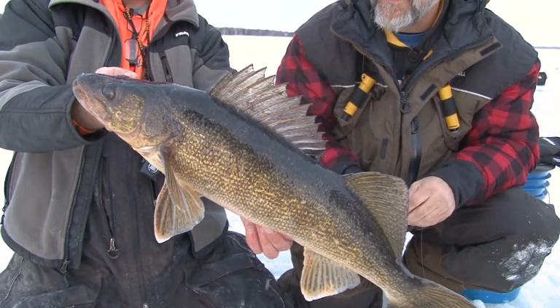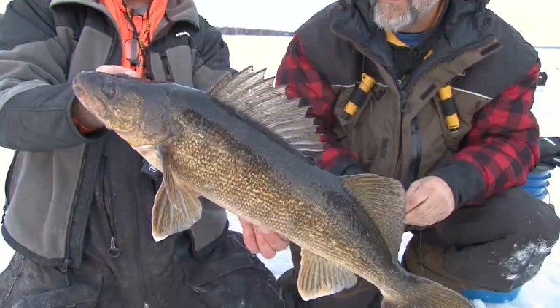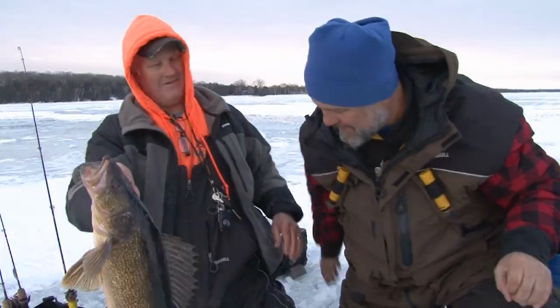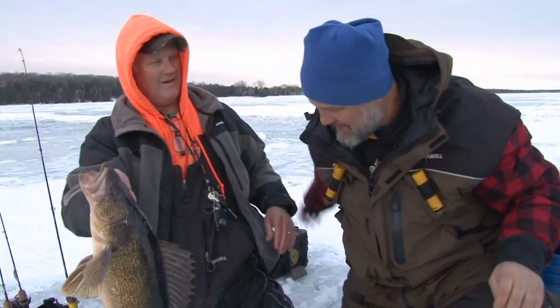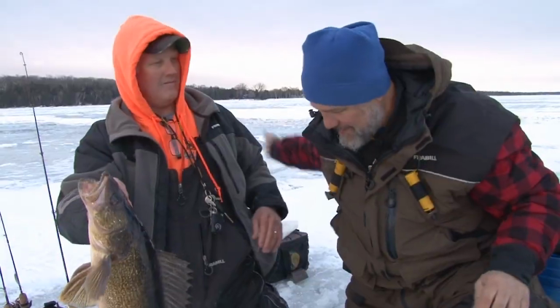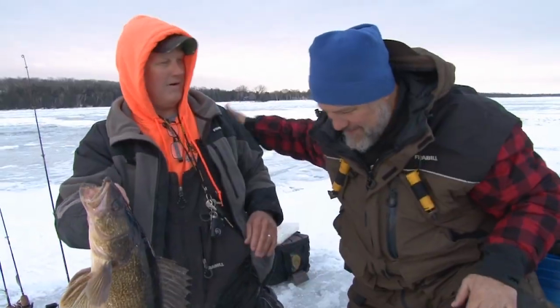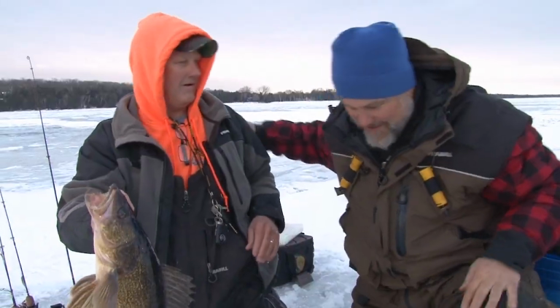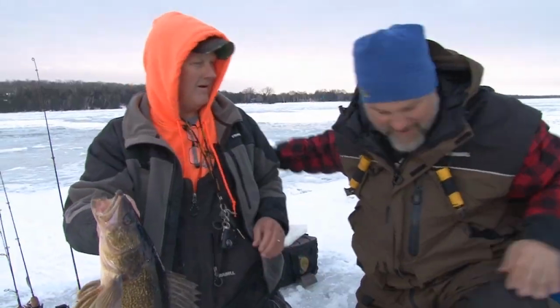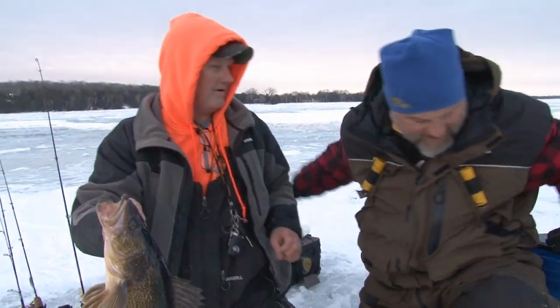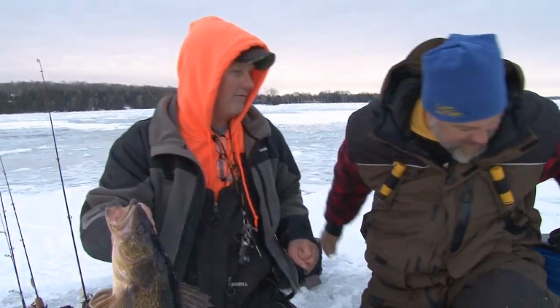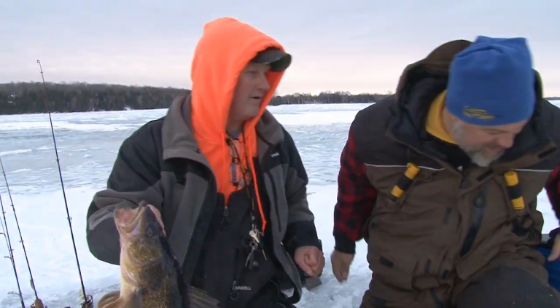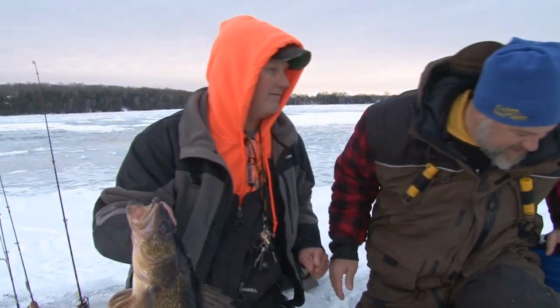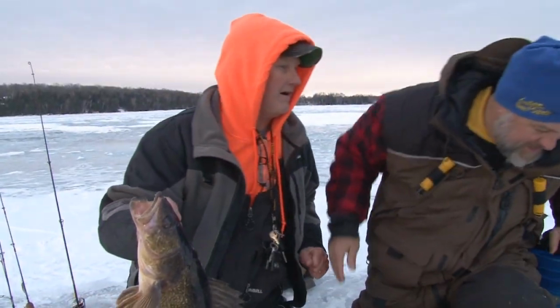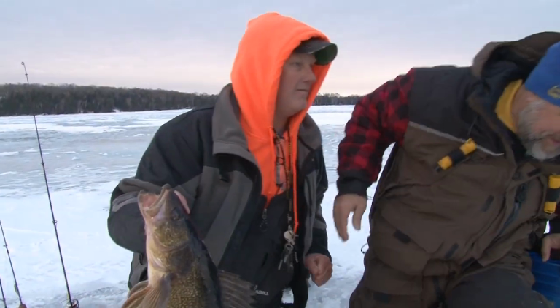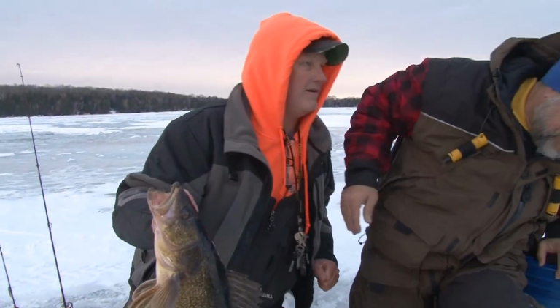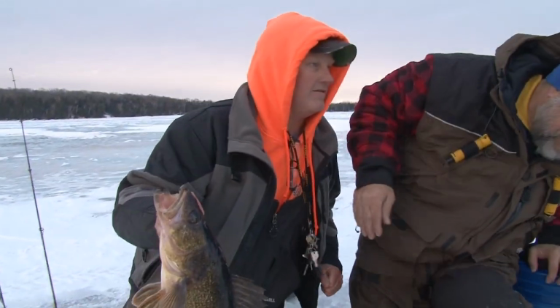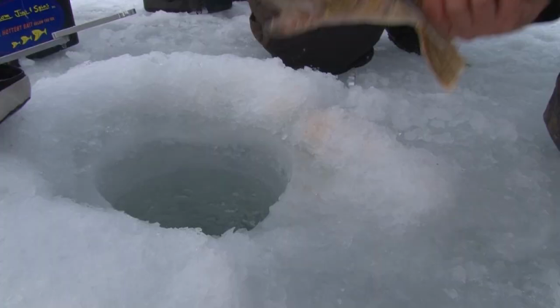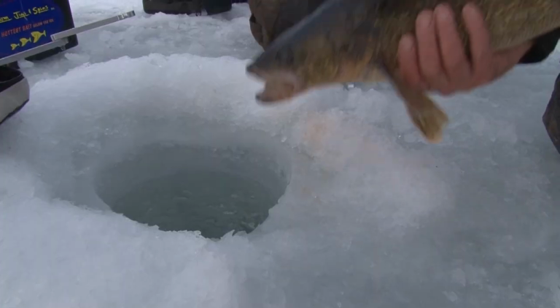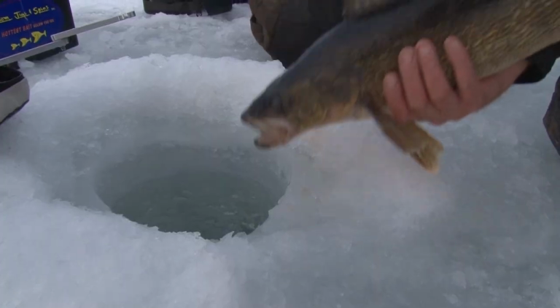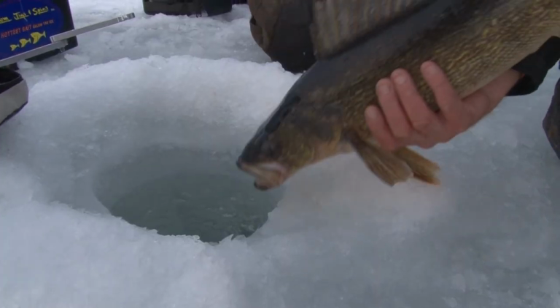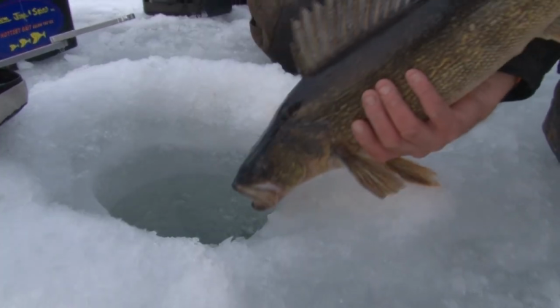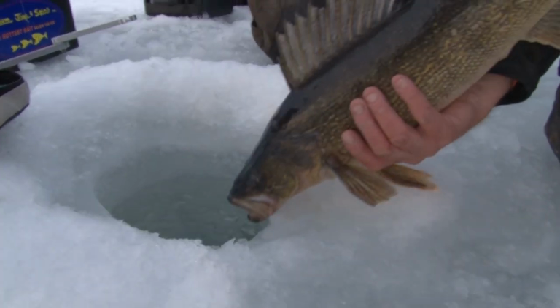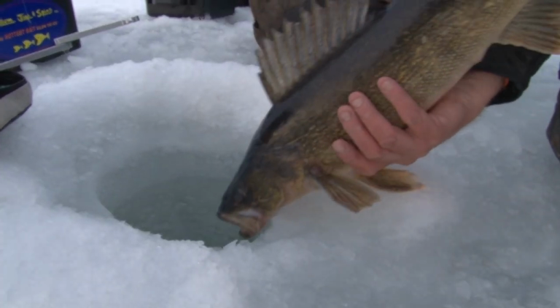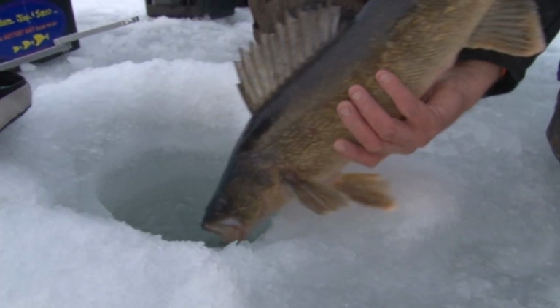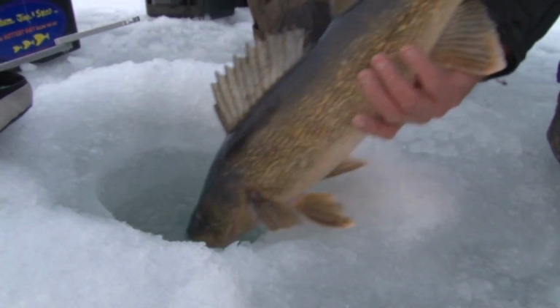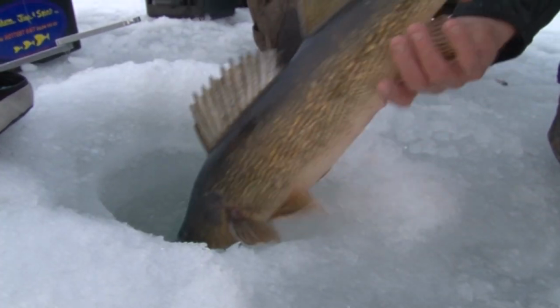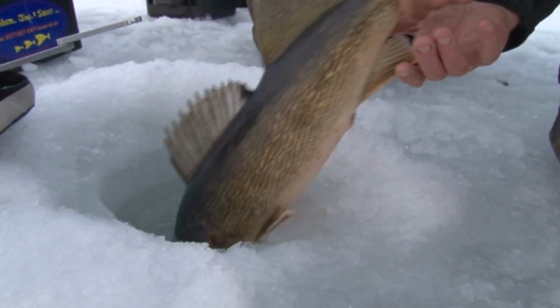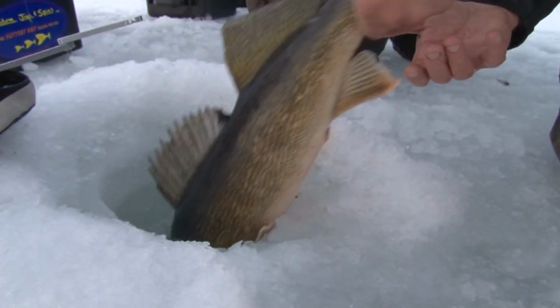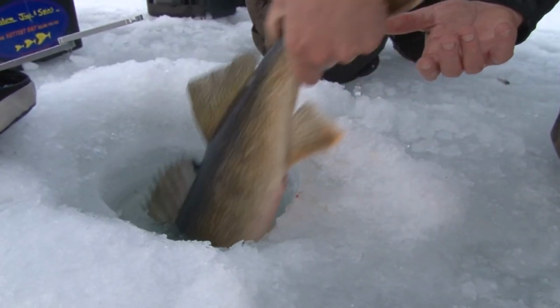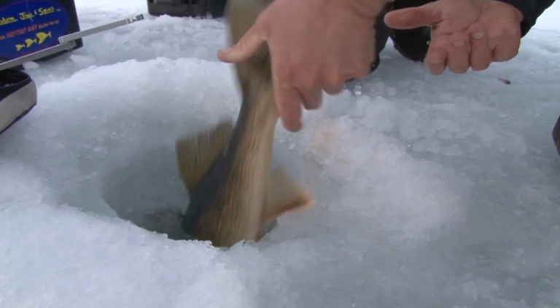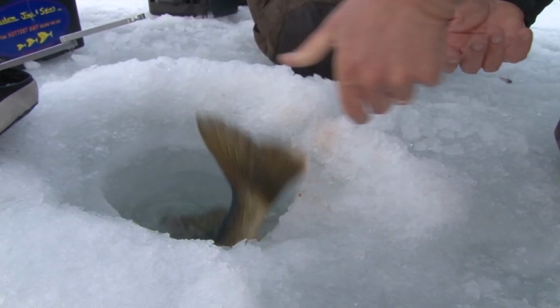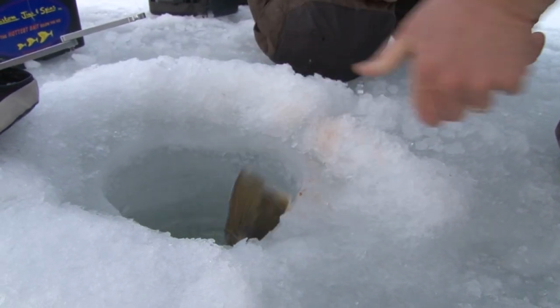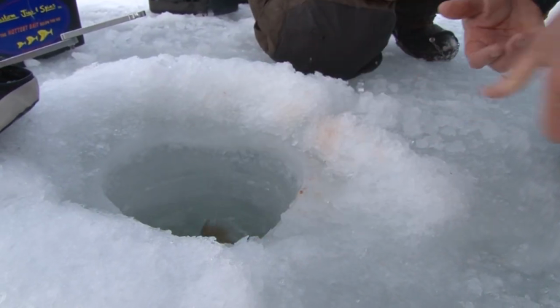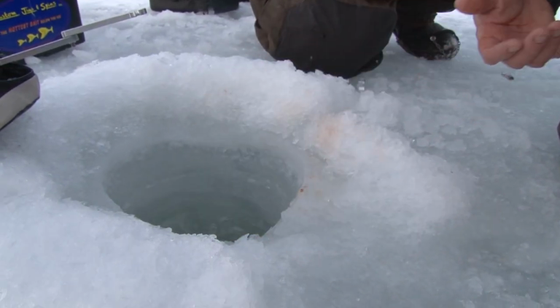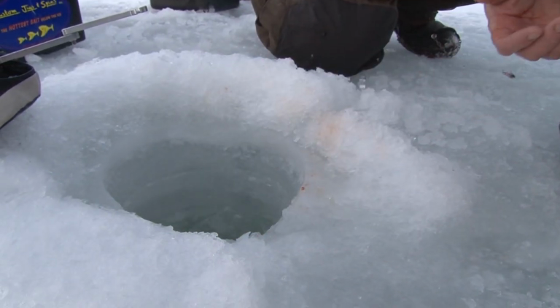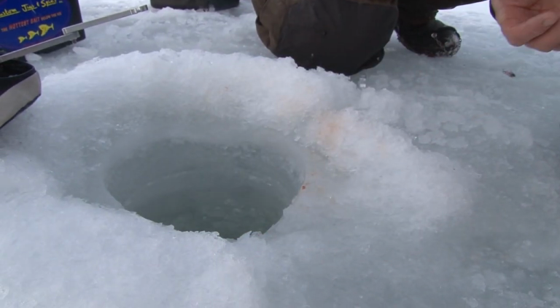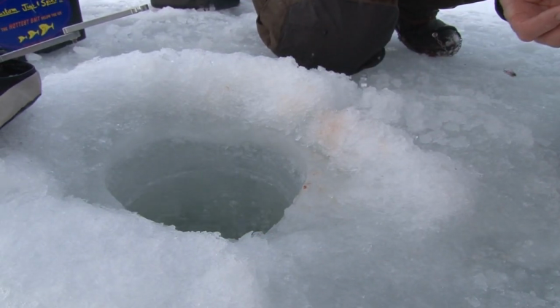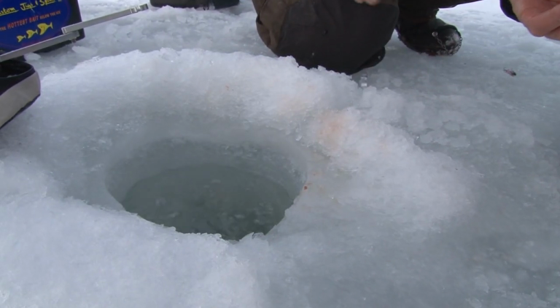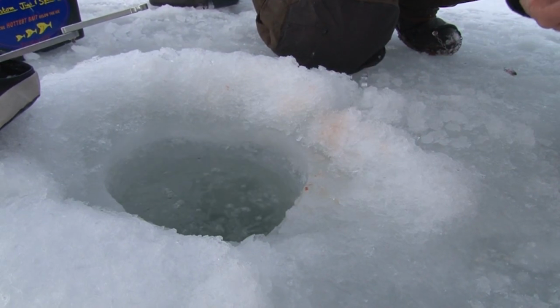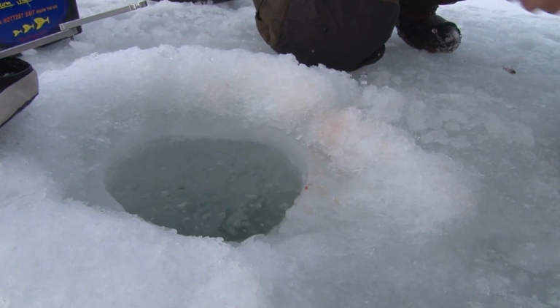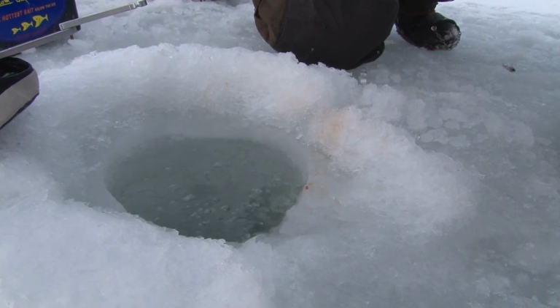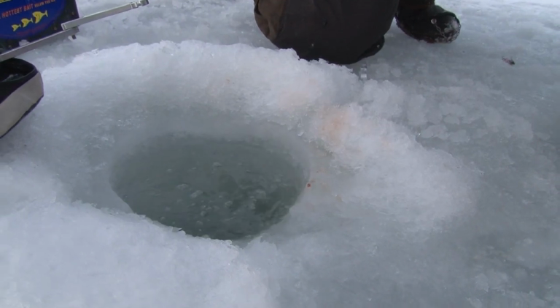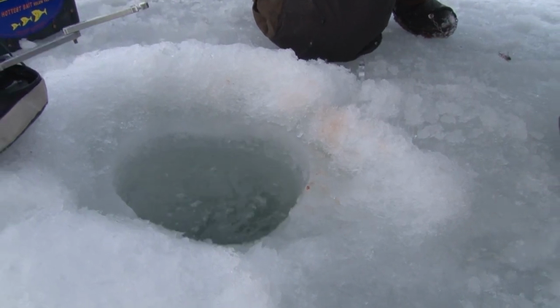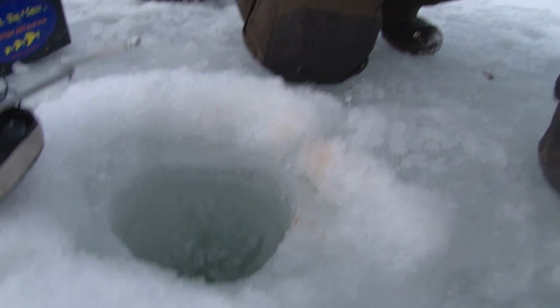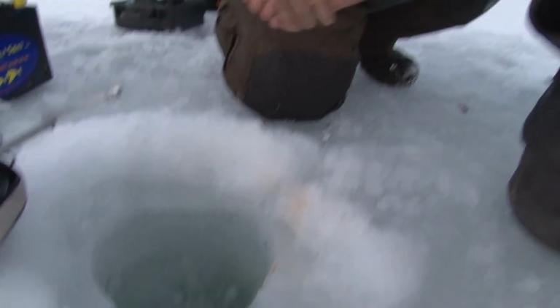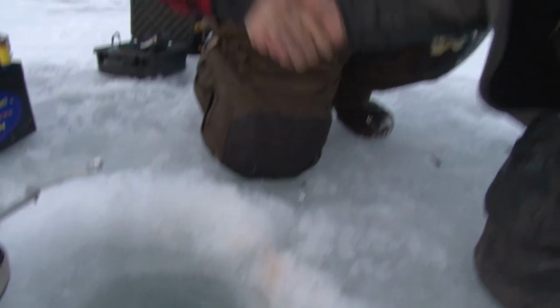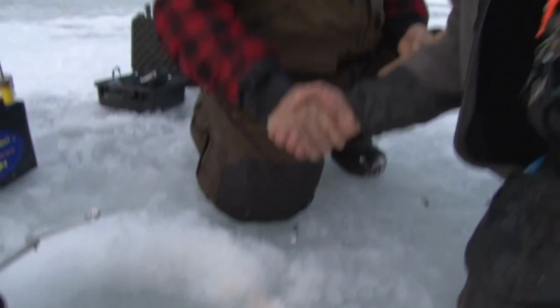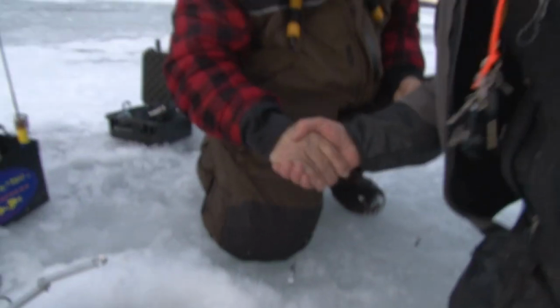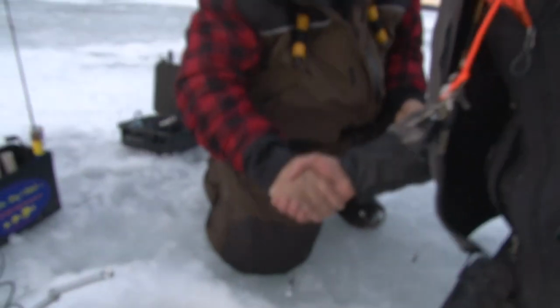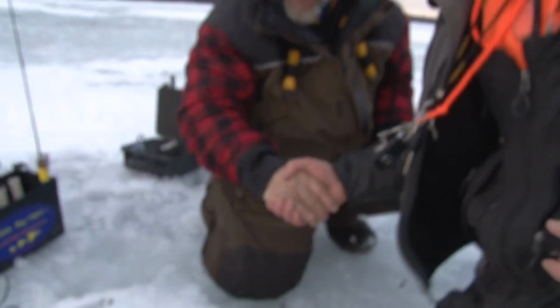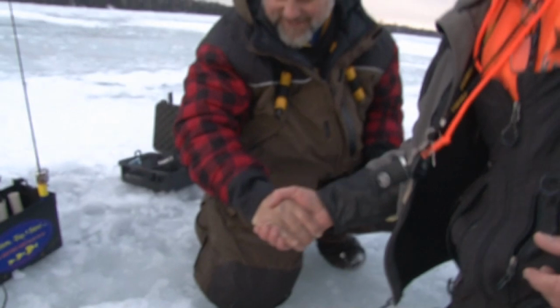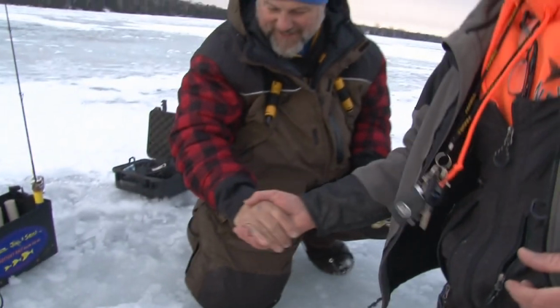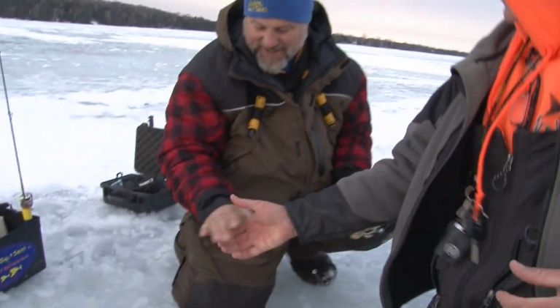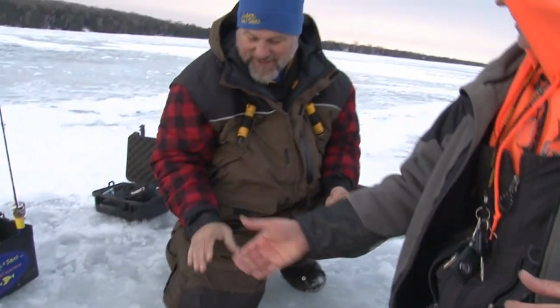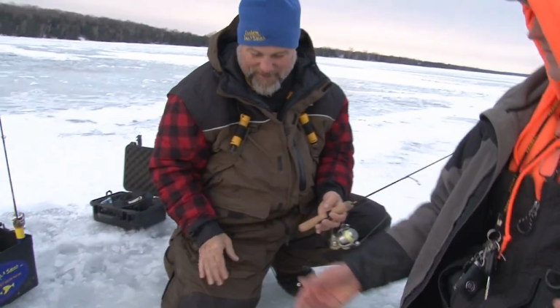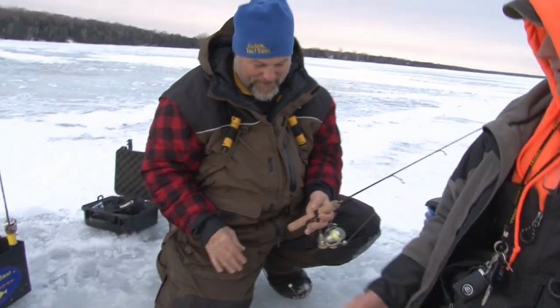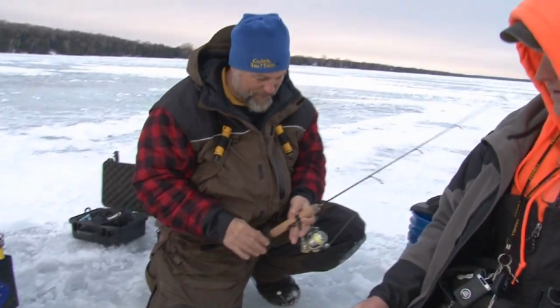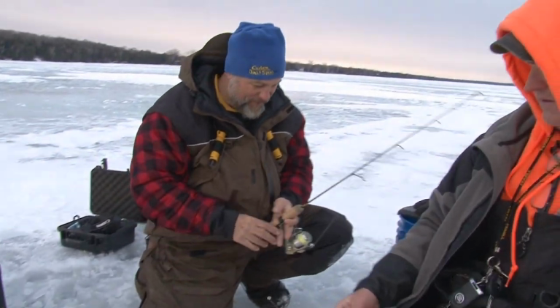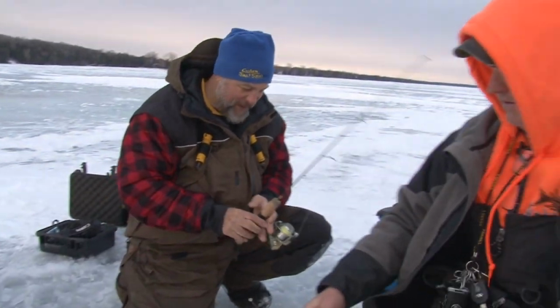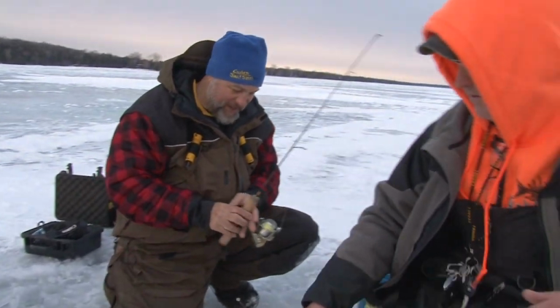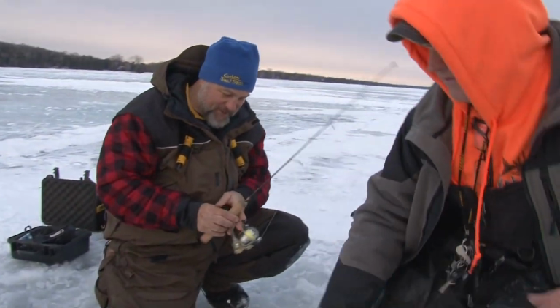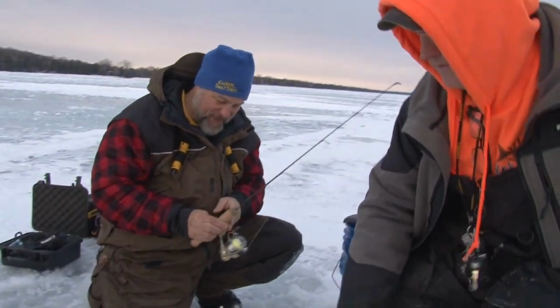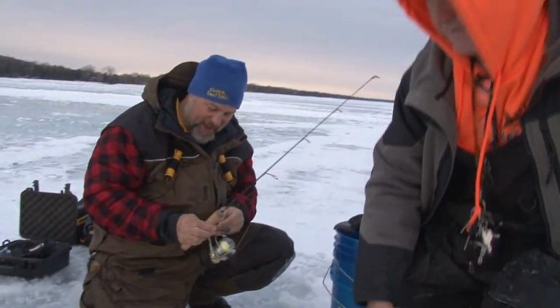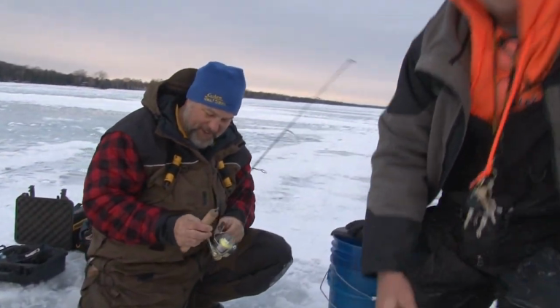We've got about another 45 minutes of walleye fishing and then we're going to head out white fishing. Good job, man — get another one.